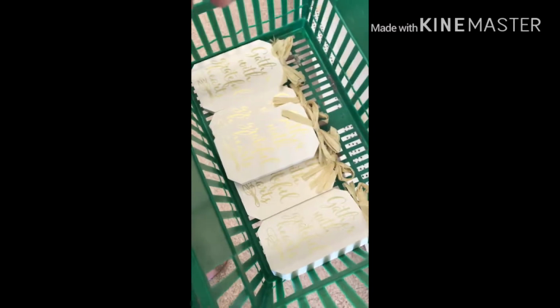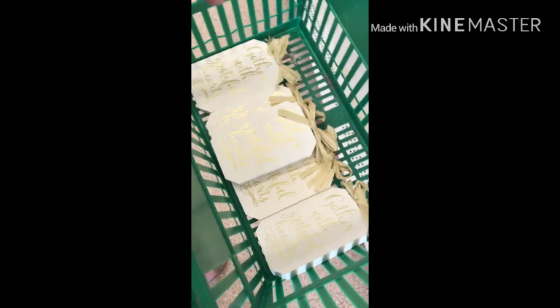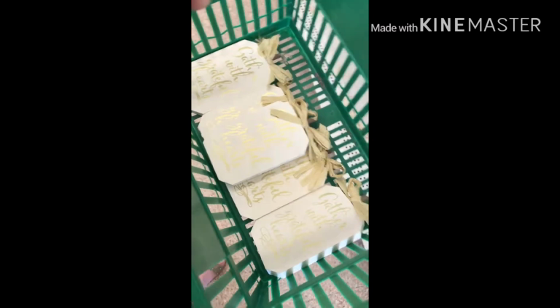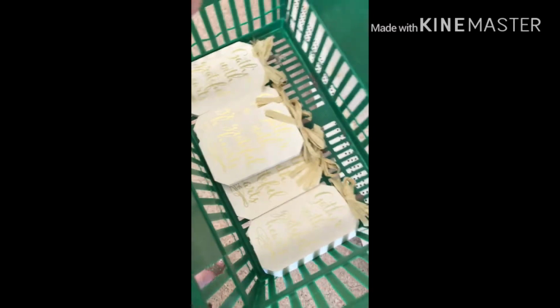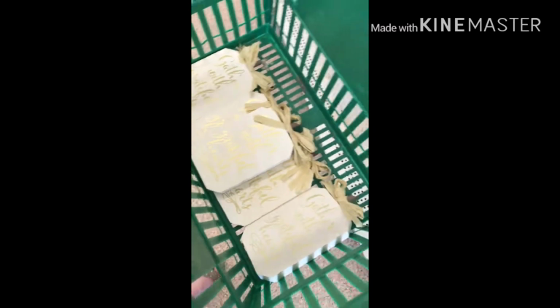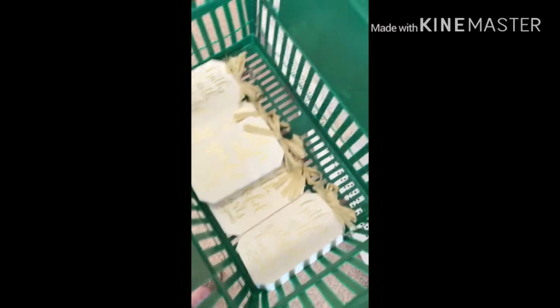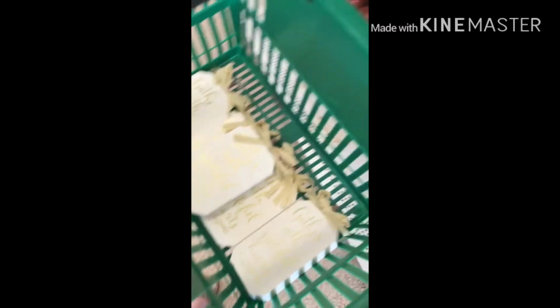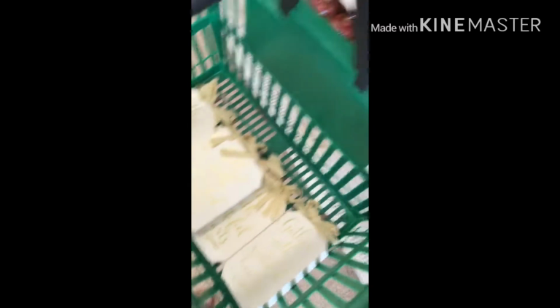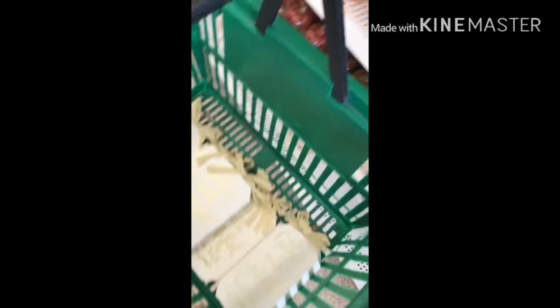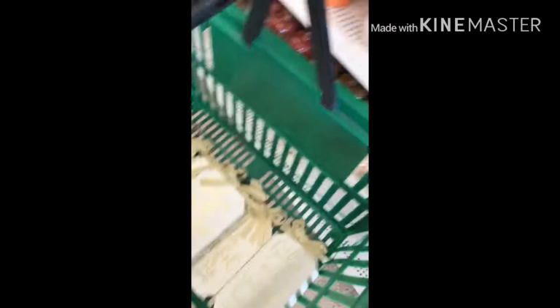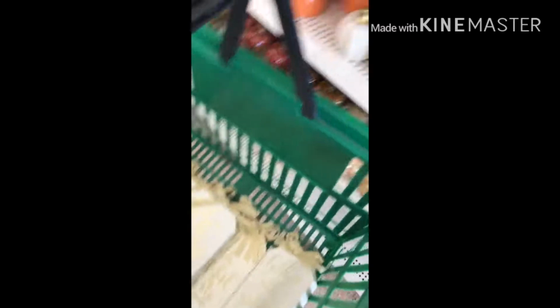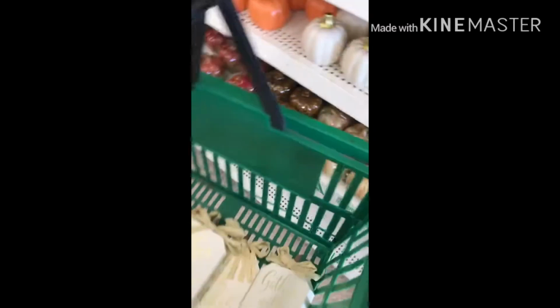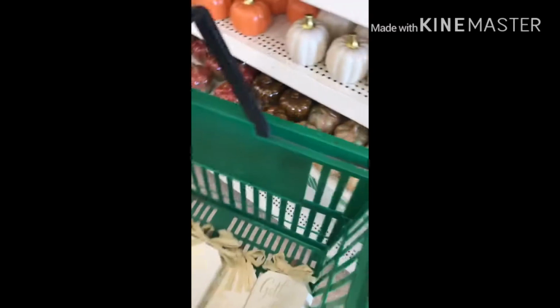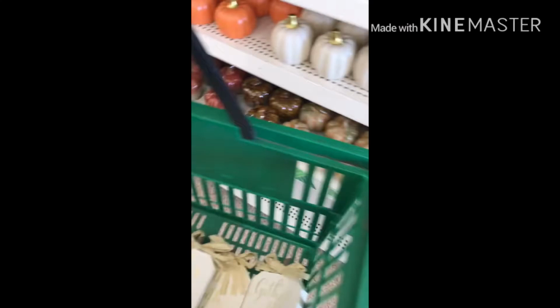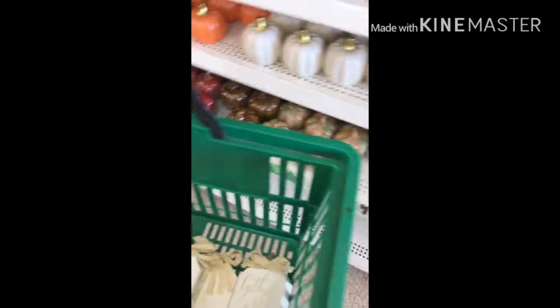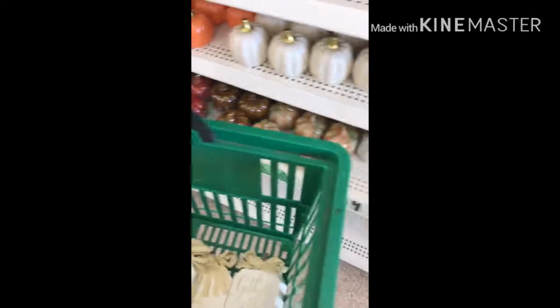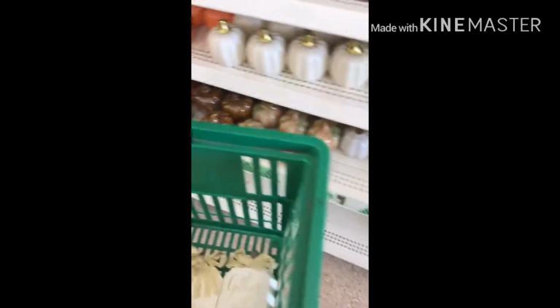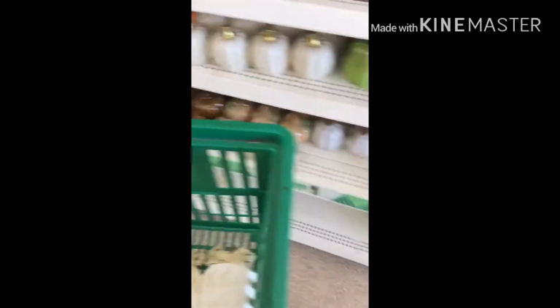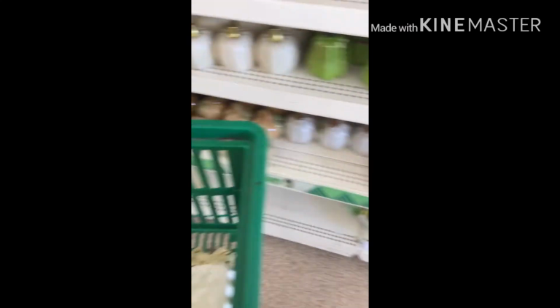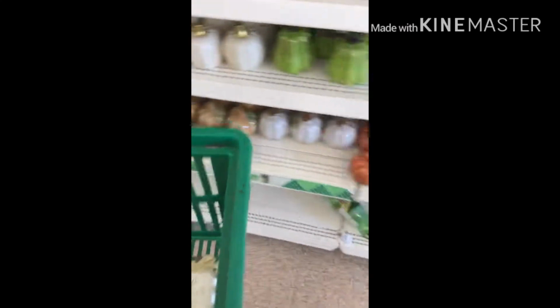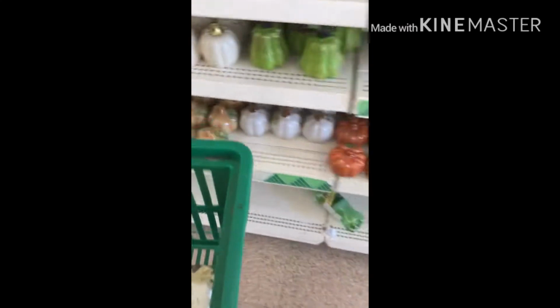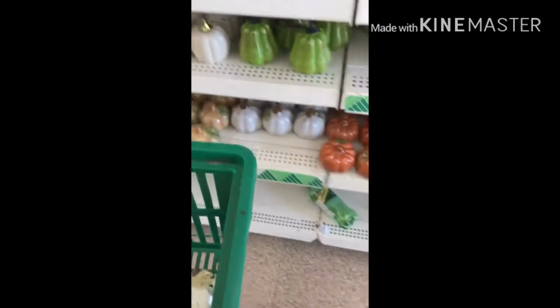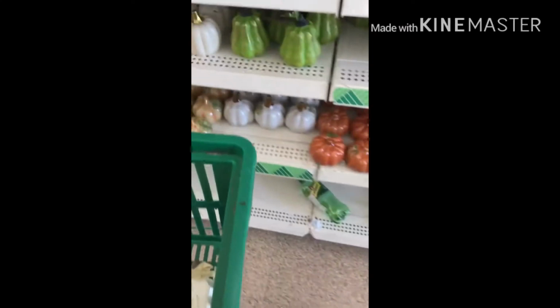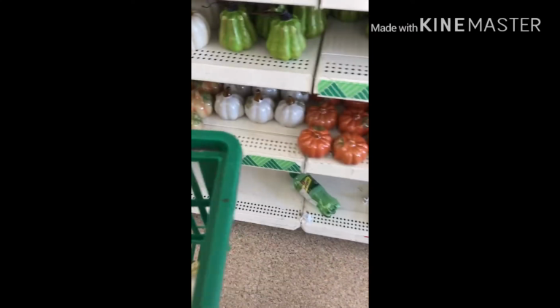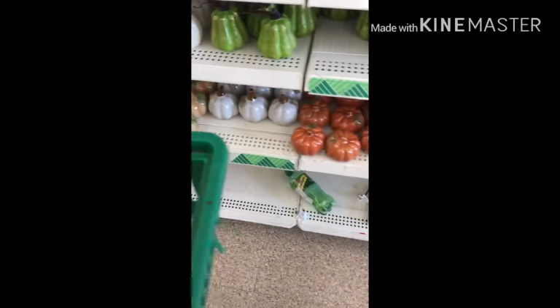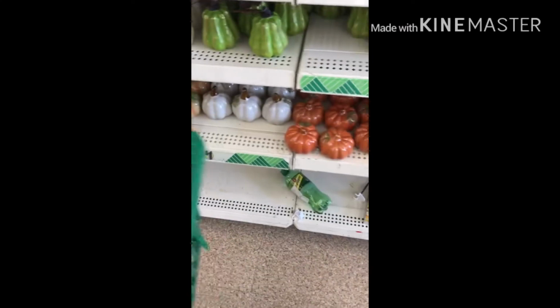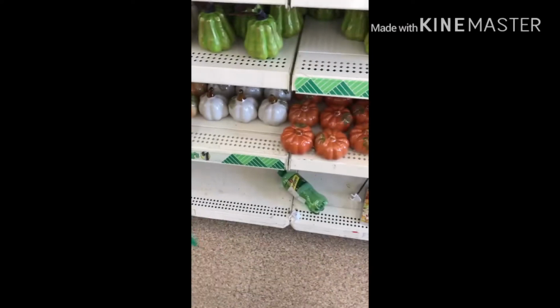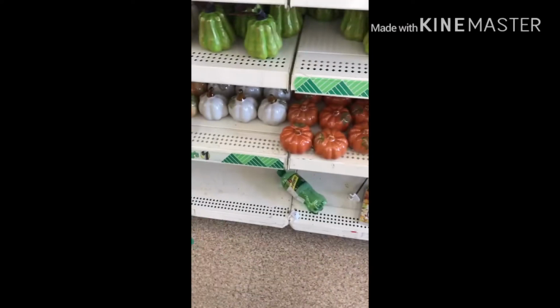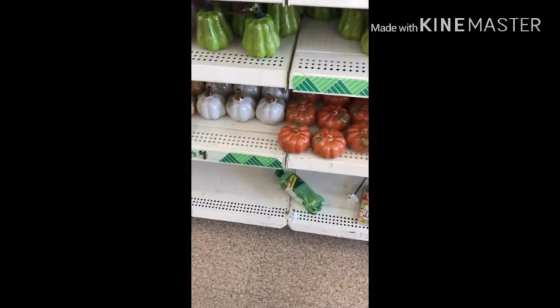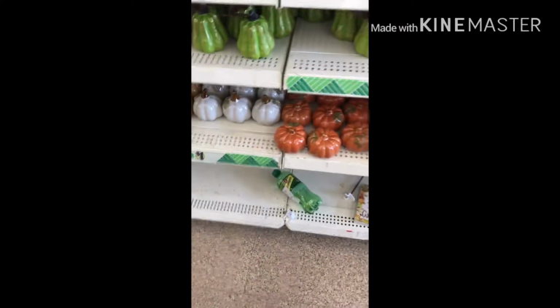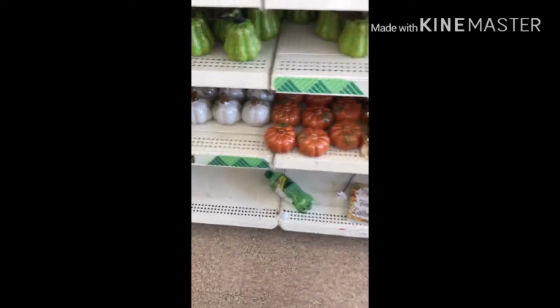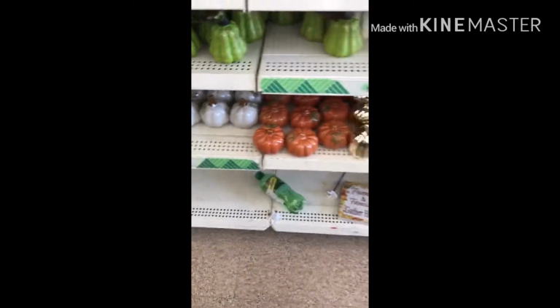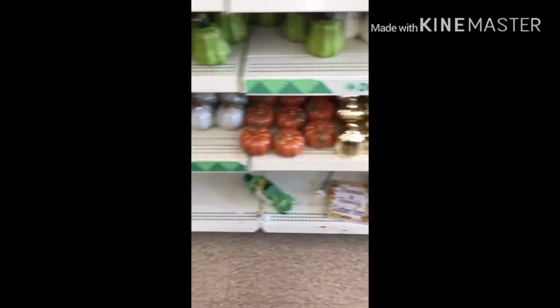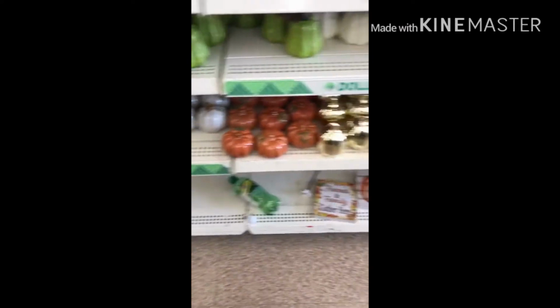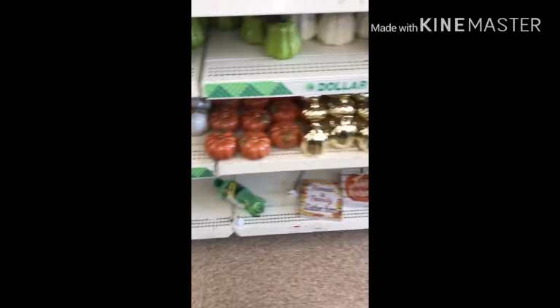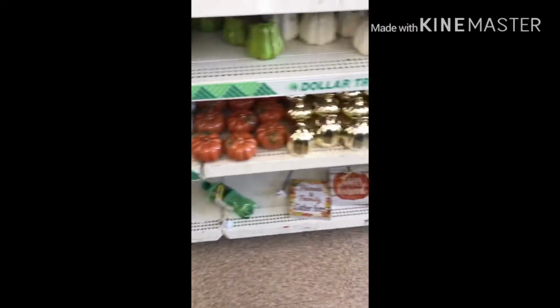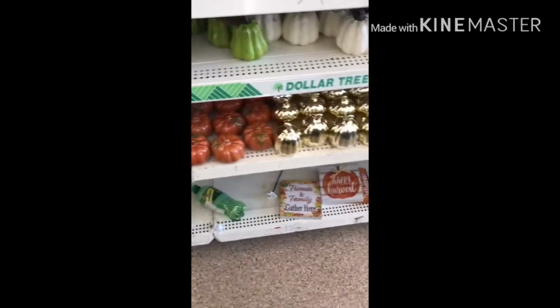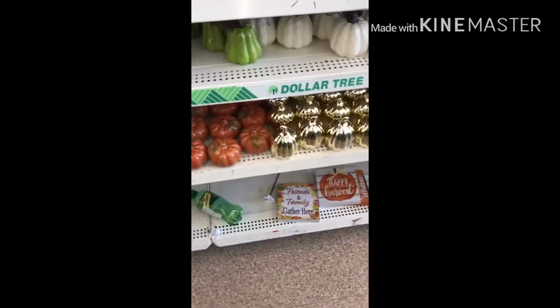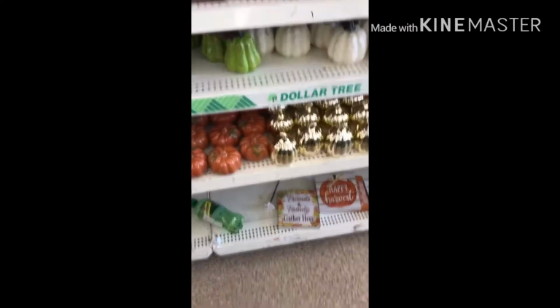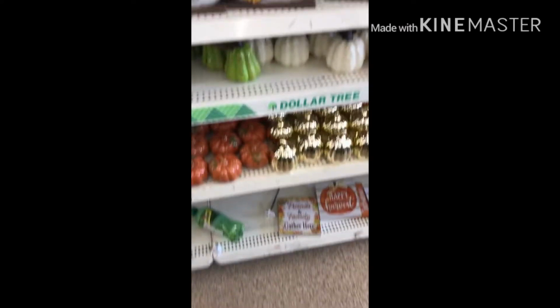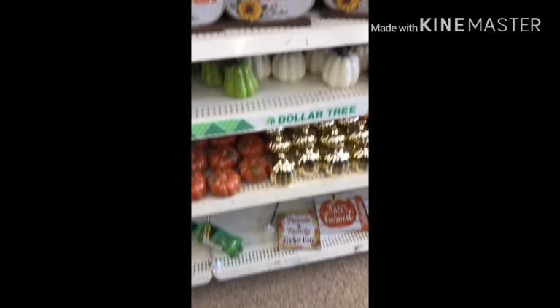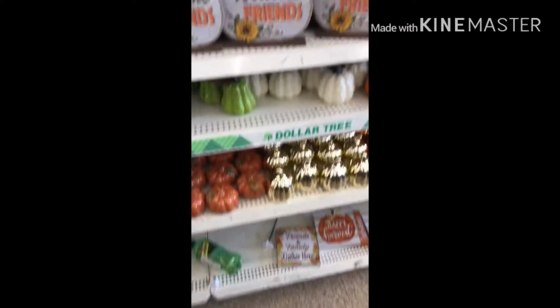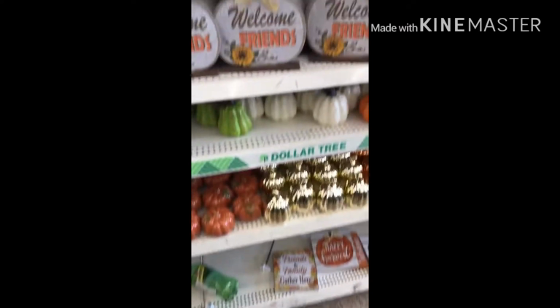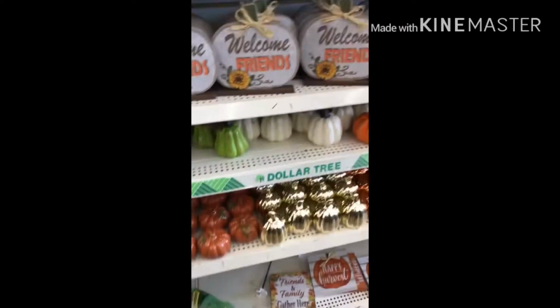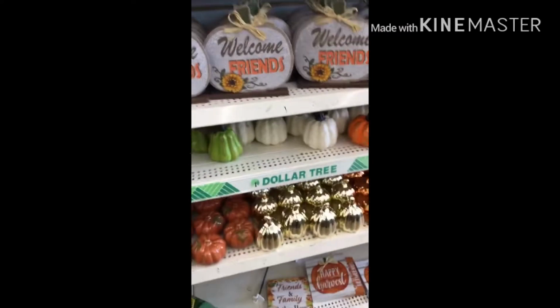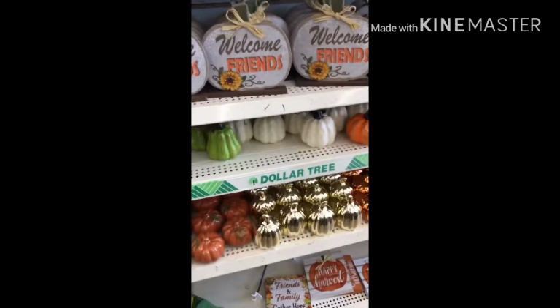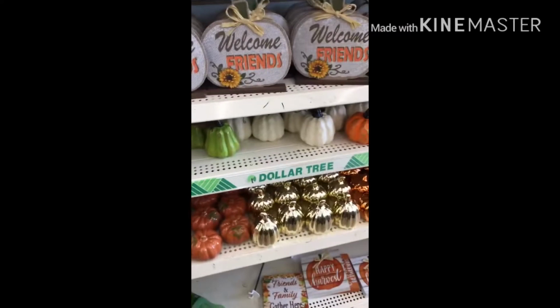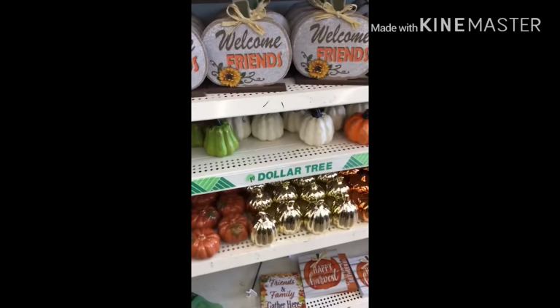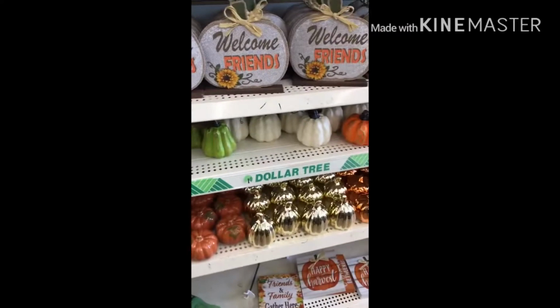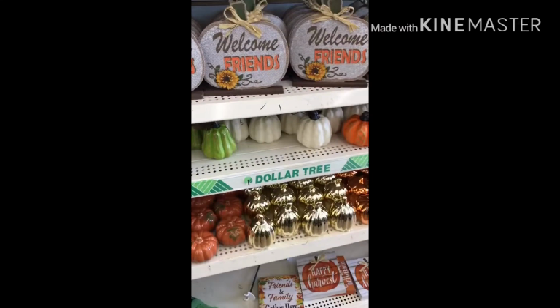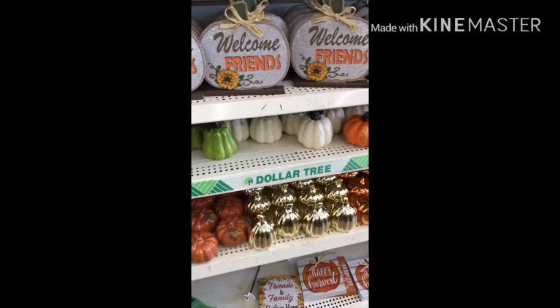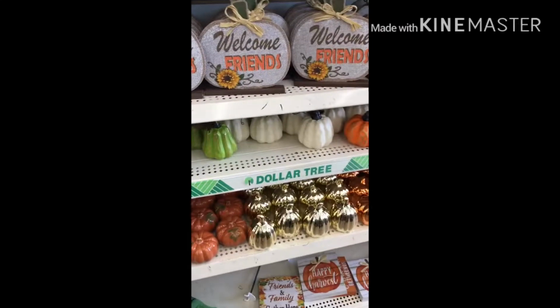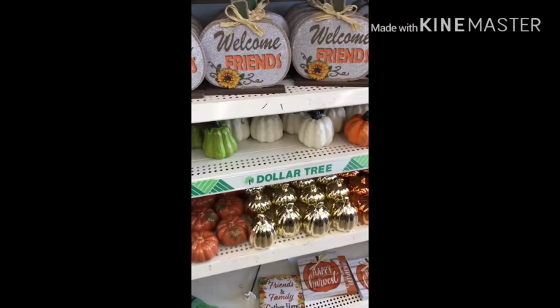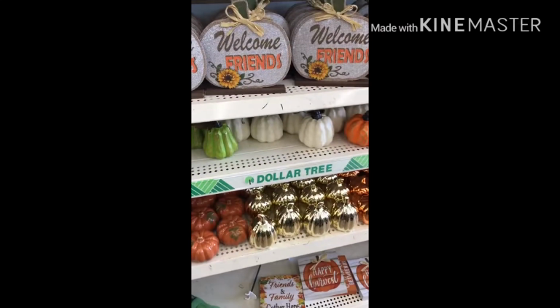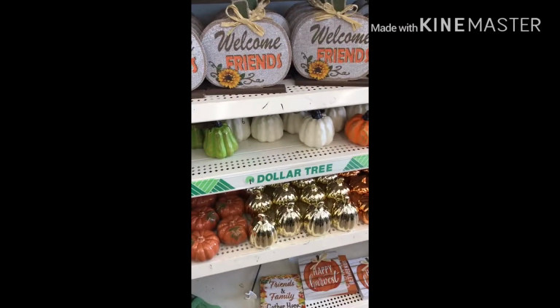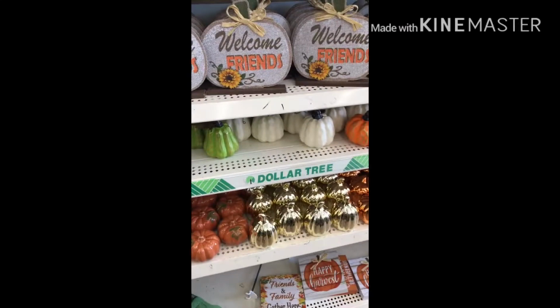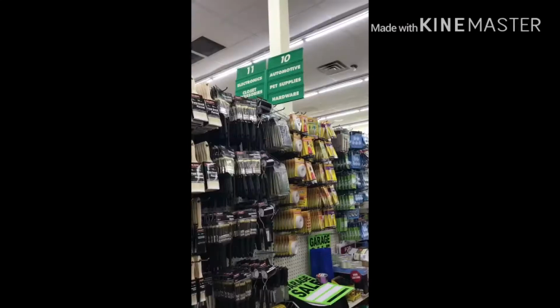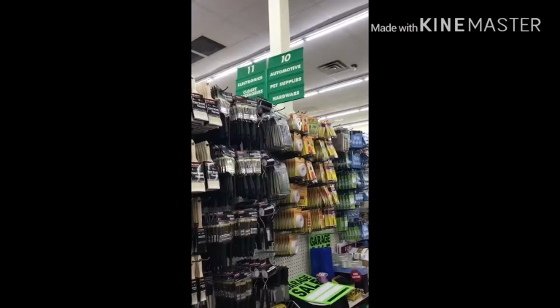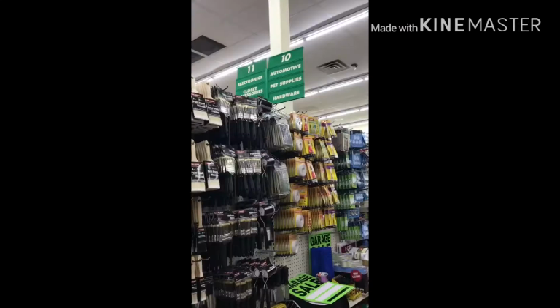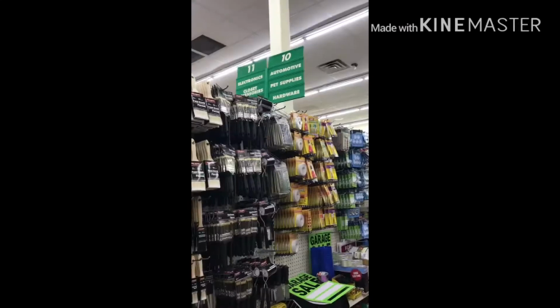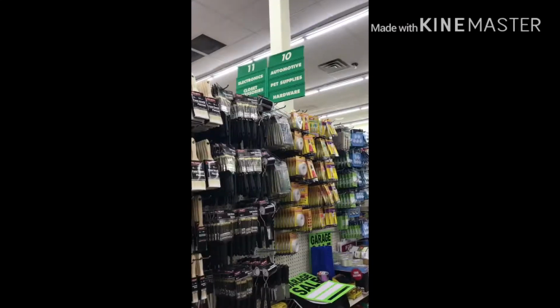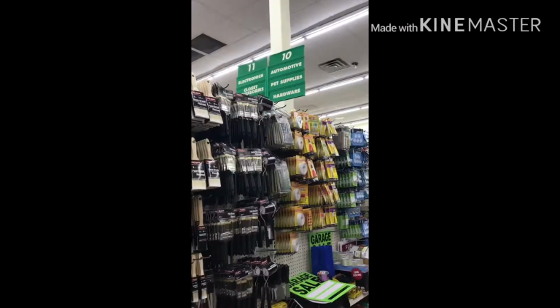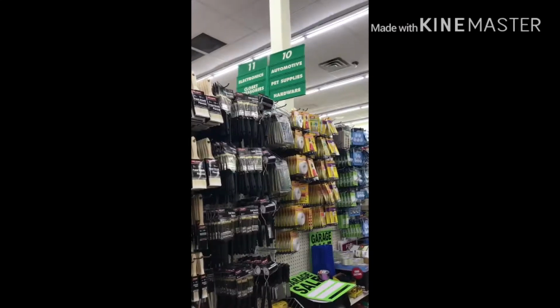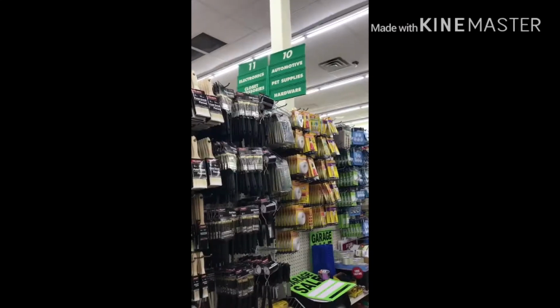This is a project that I have in mind — maybe I'll share it. And here's all the autumn things they have. They're starting to stock for fall.